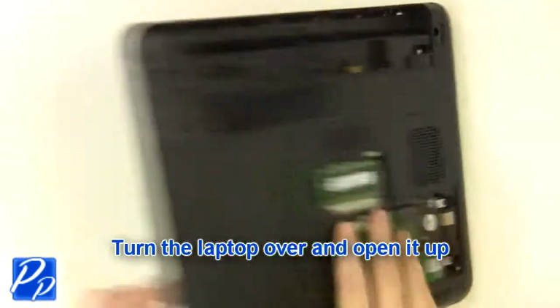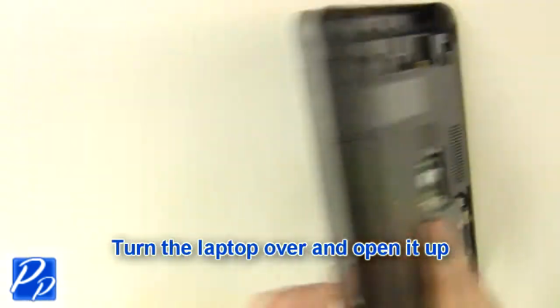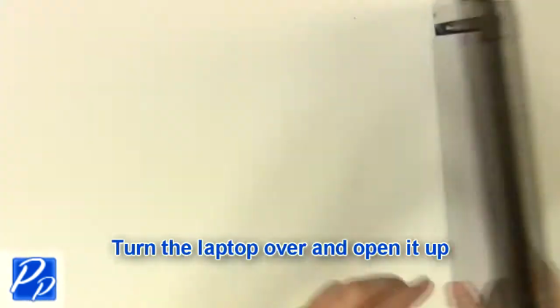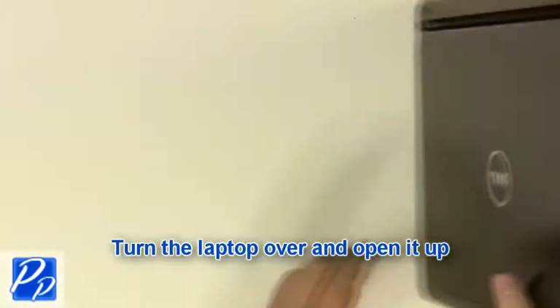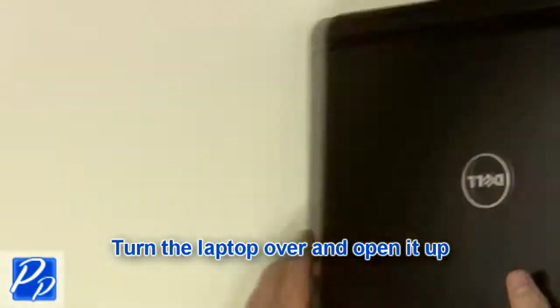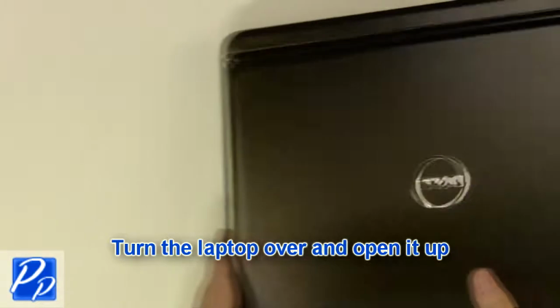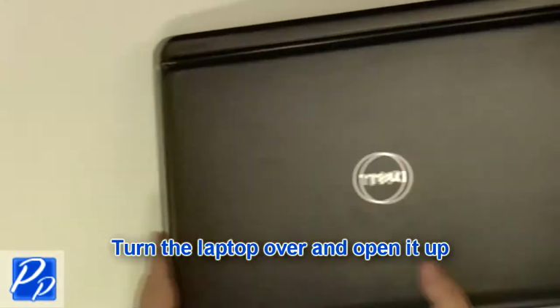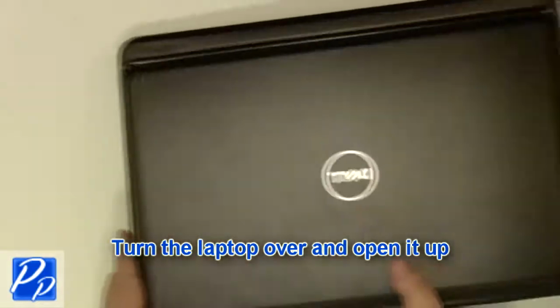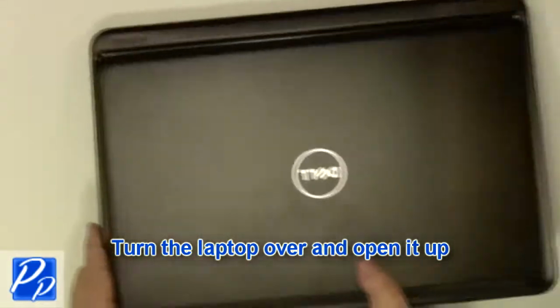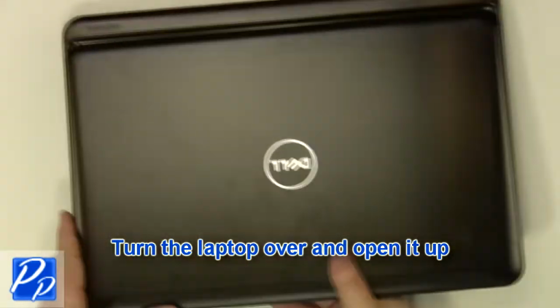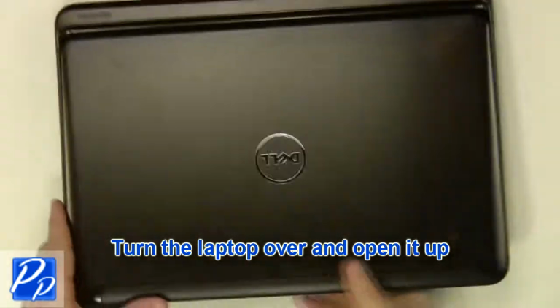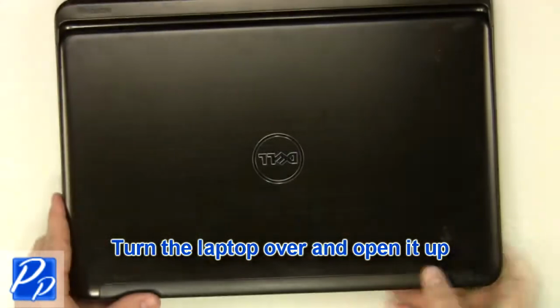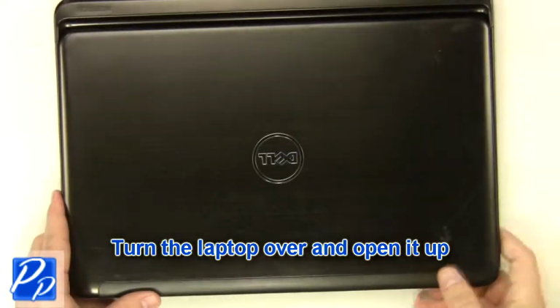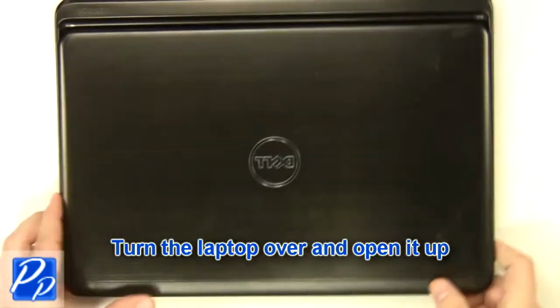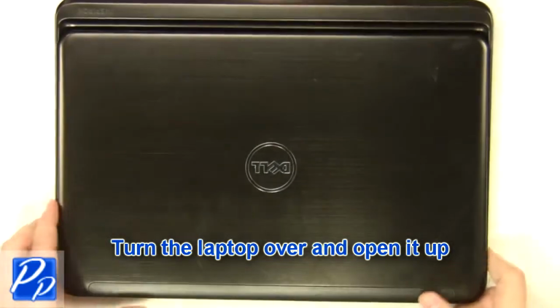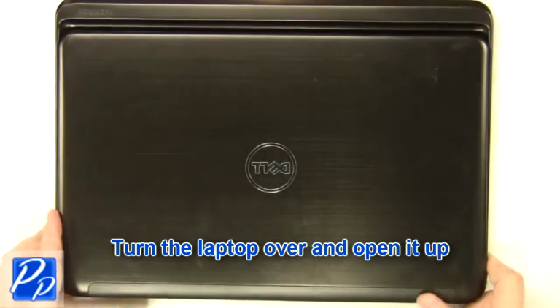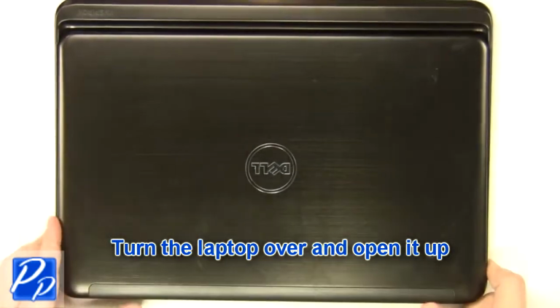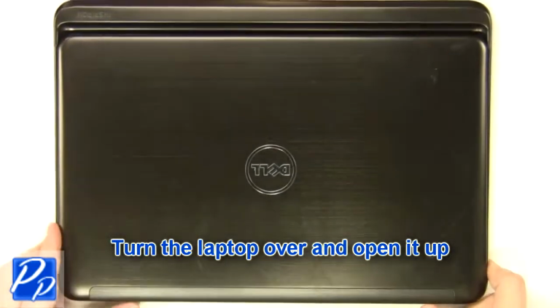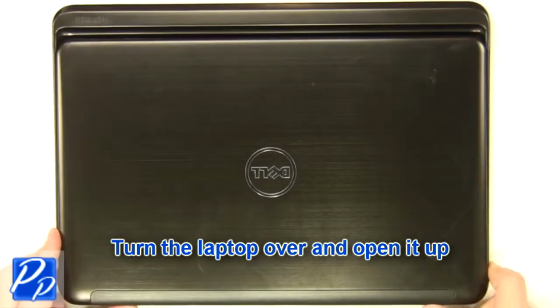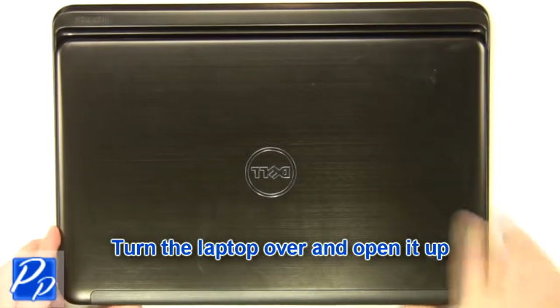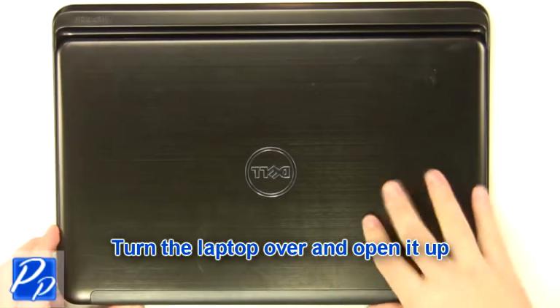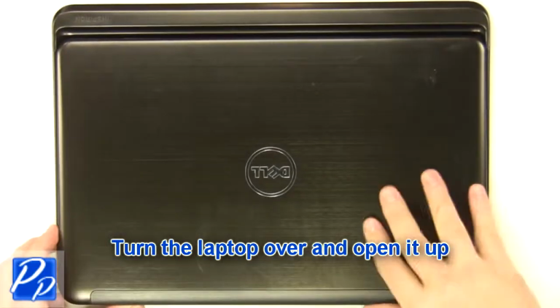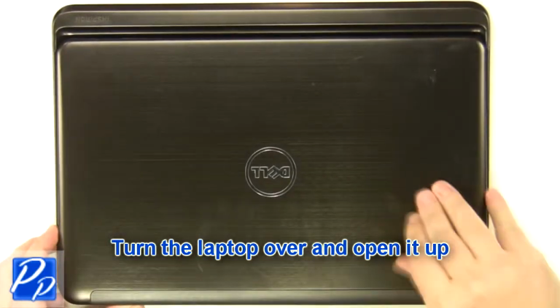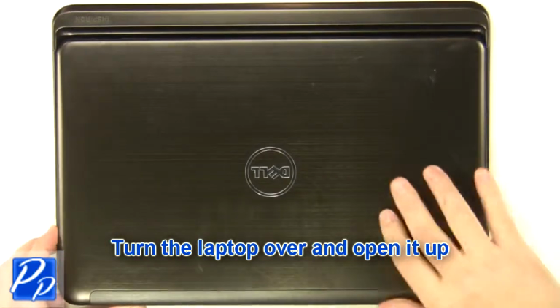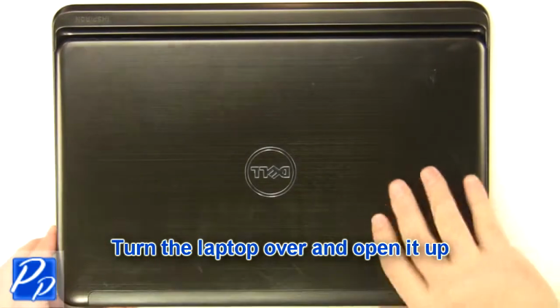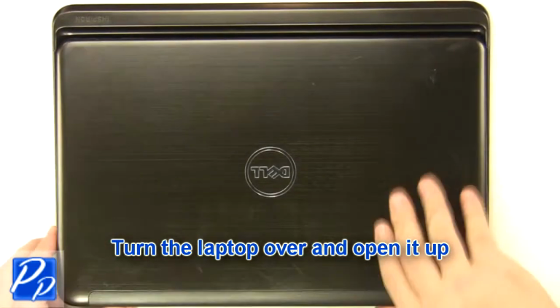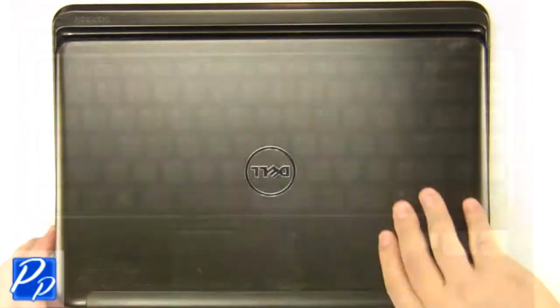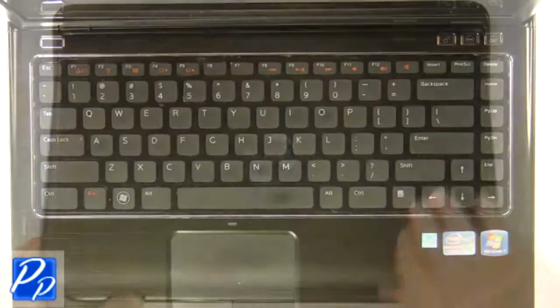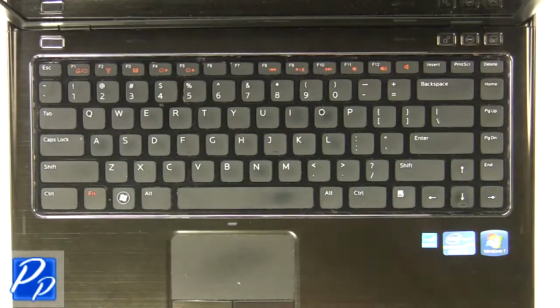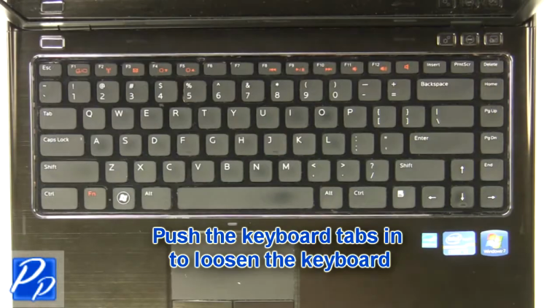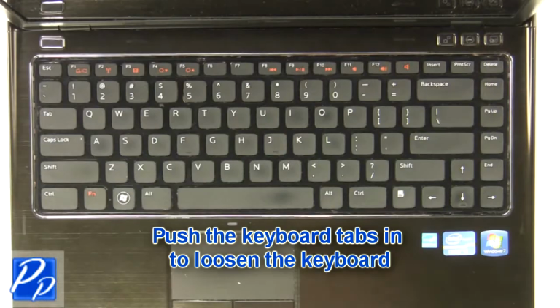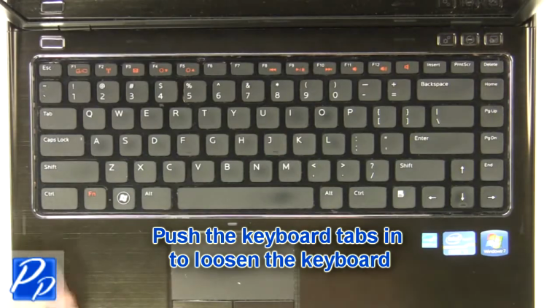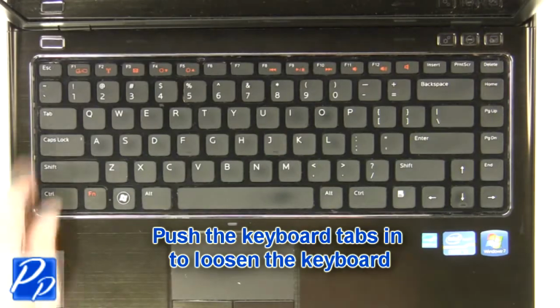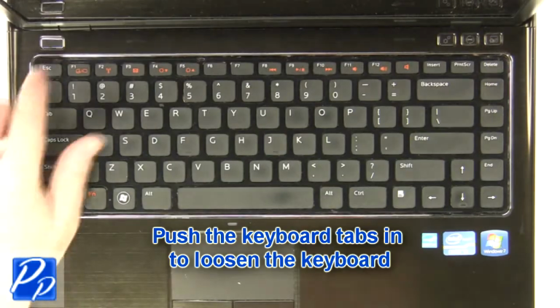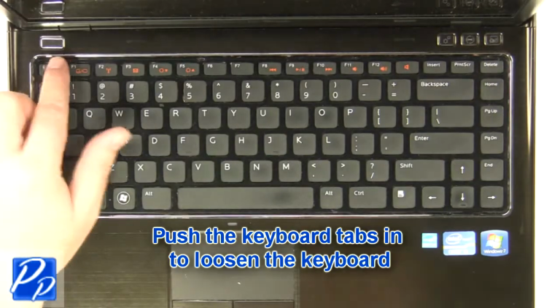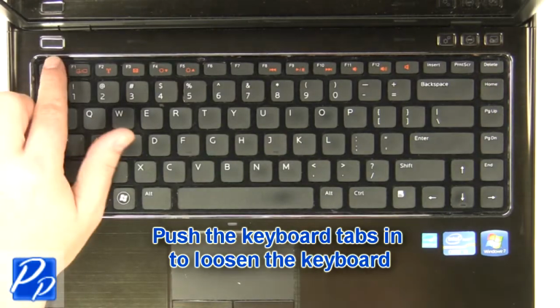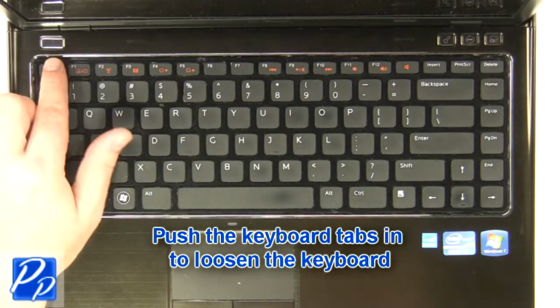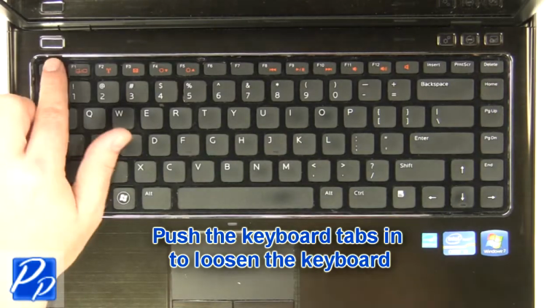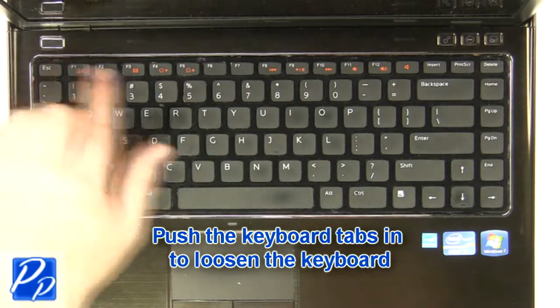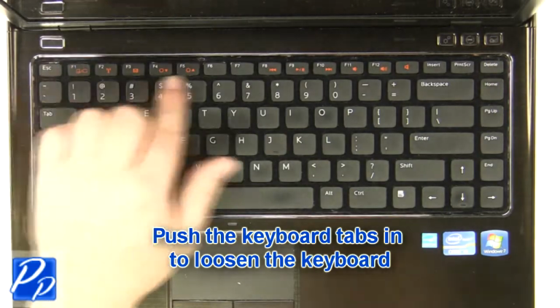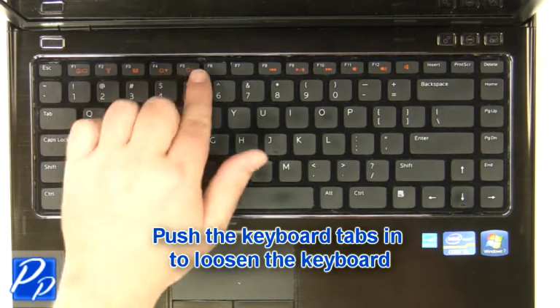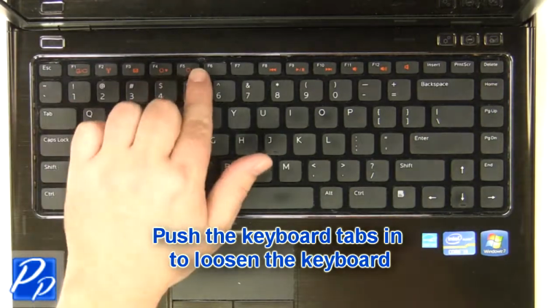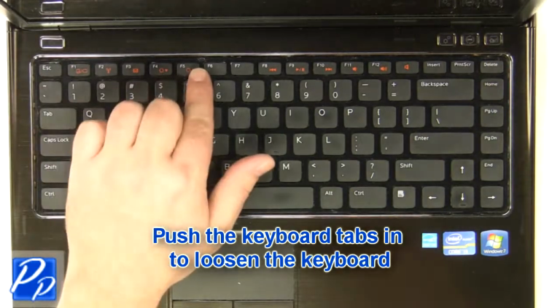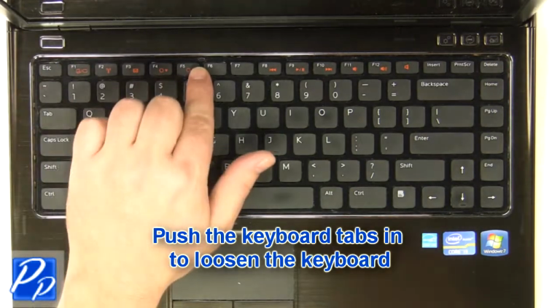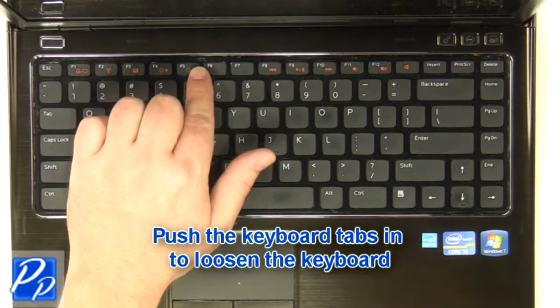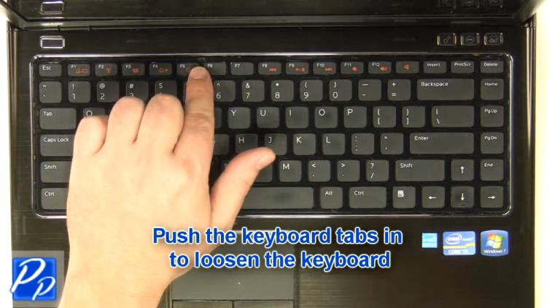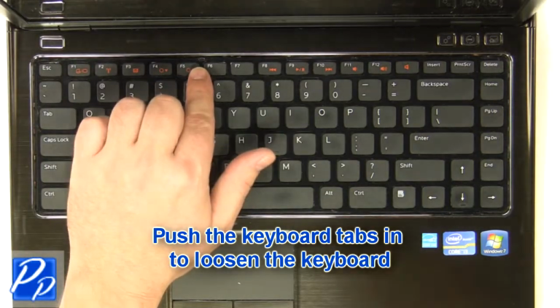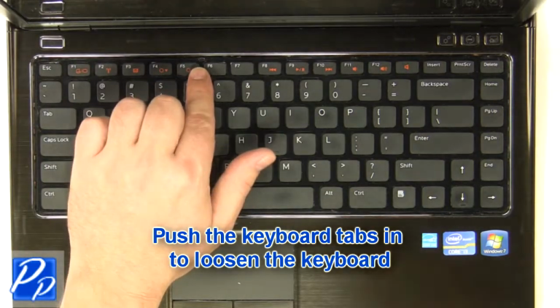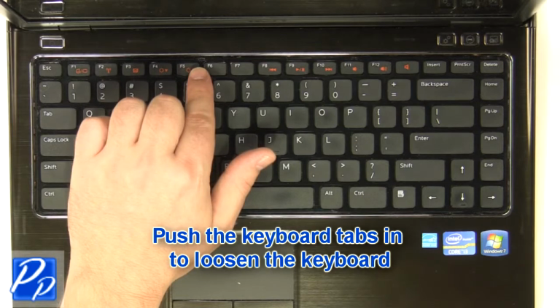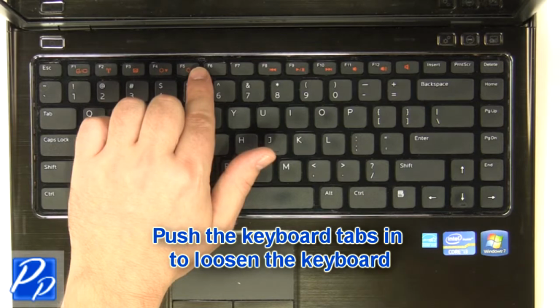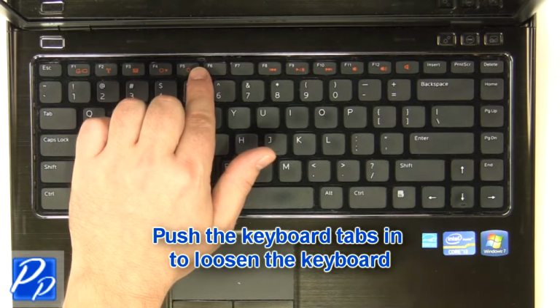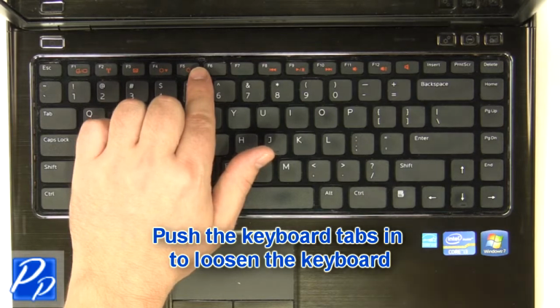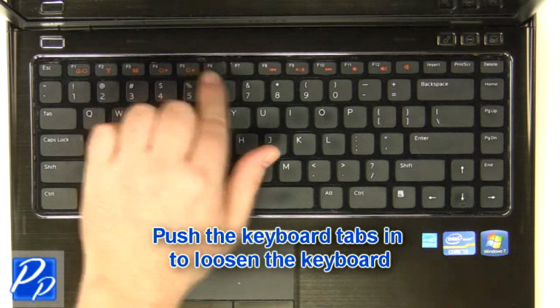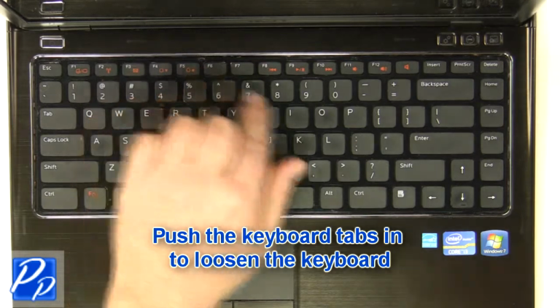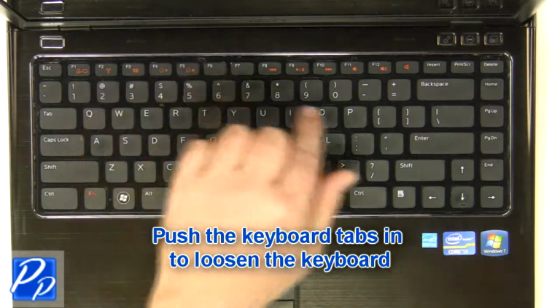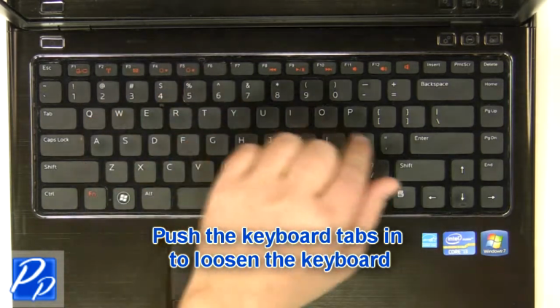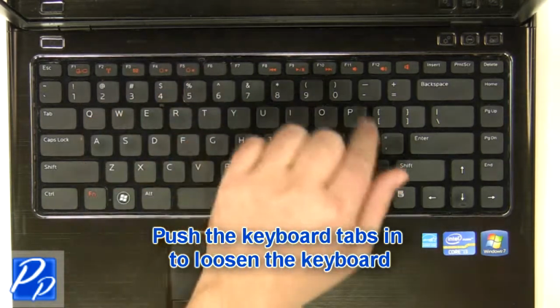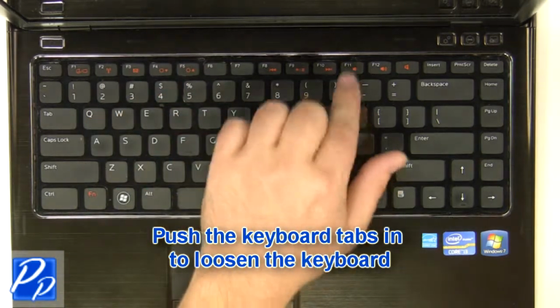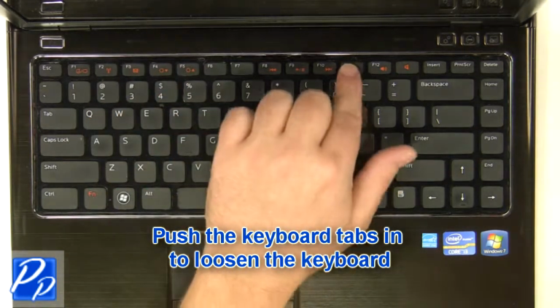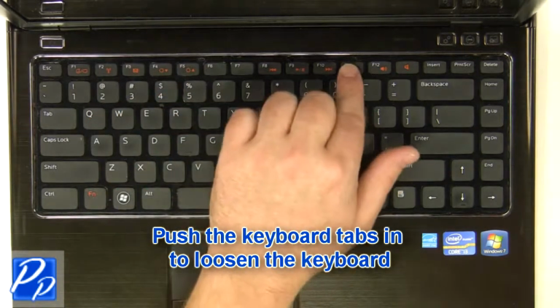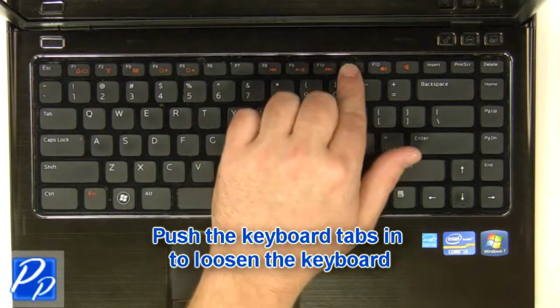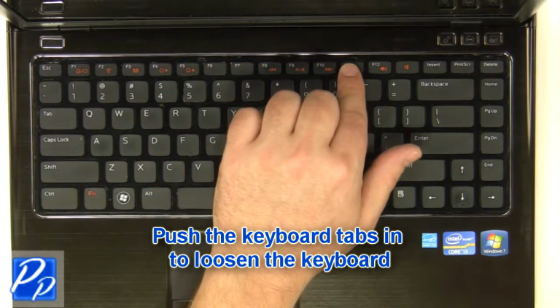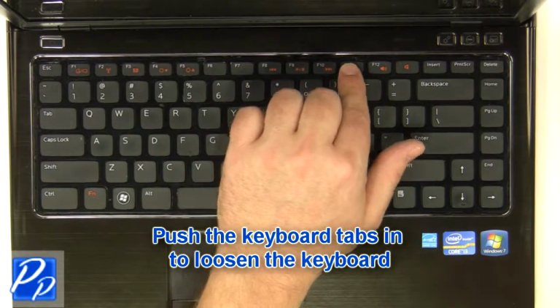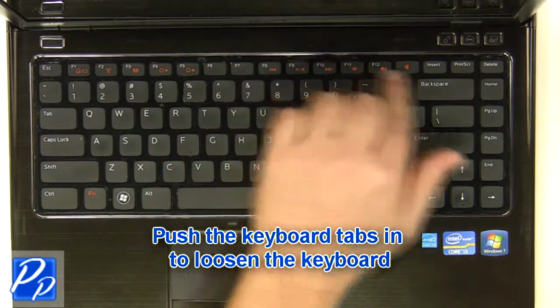Turn the laptop over and open it up. Using a flat-head screwdriver, carefully push the keyboard locking tabs in to loosen the keyboard.